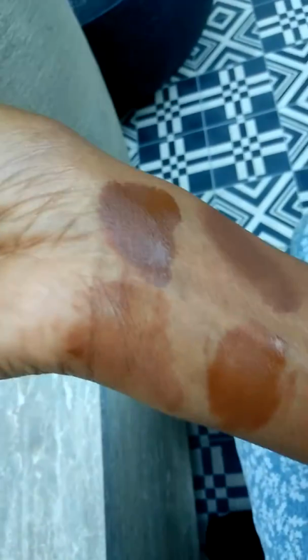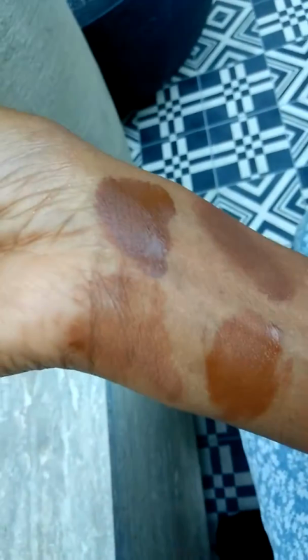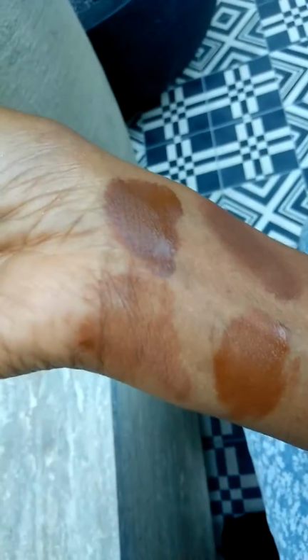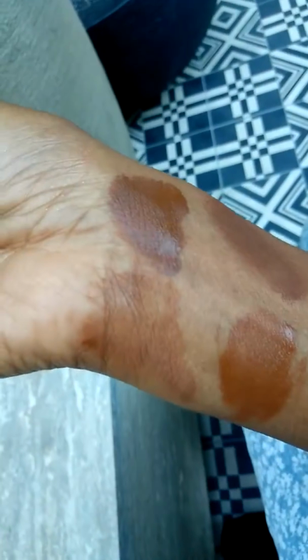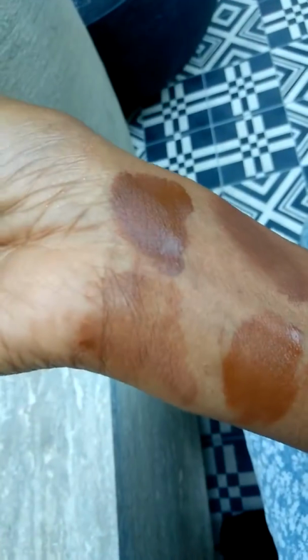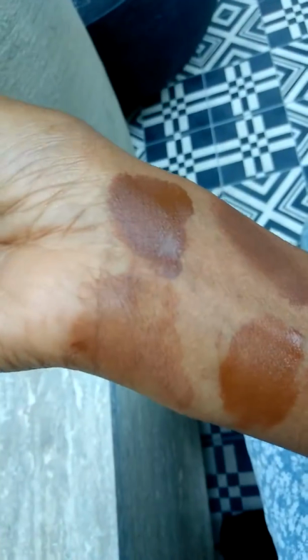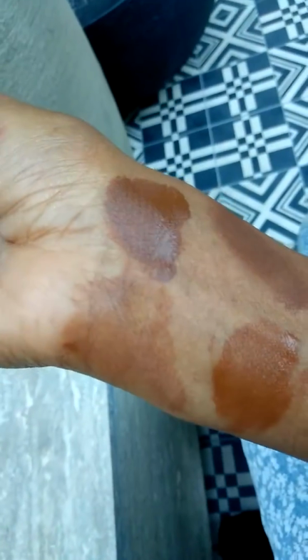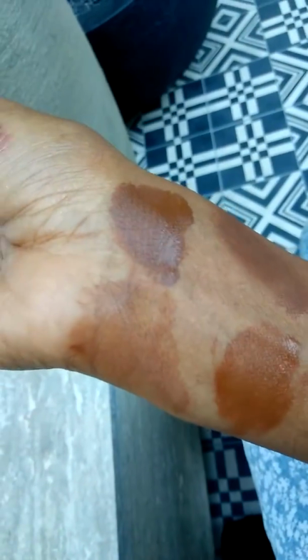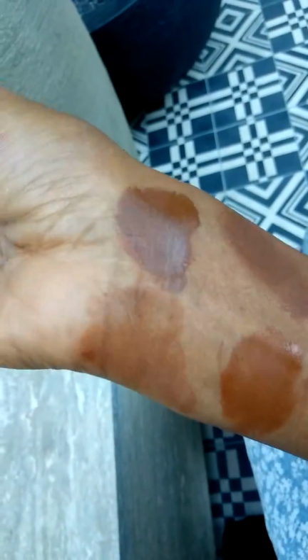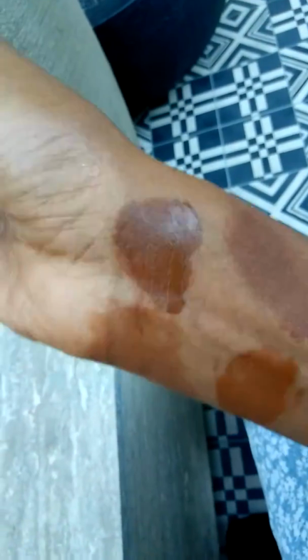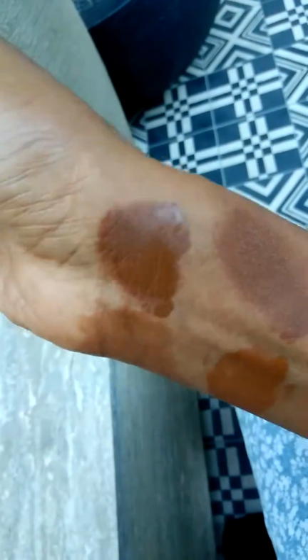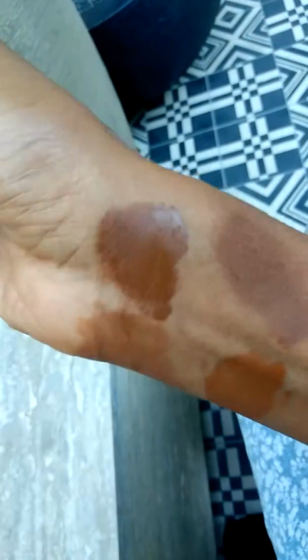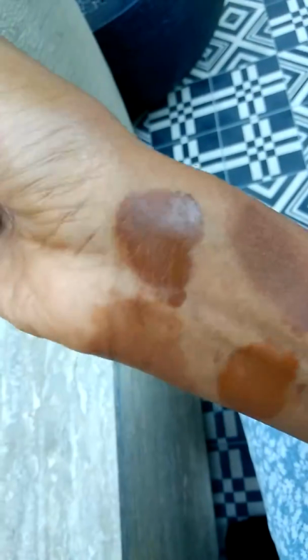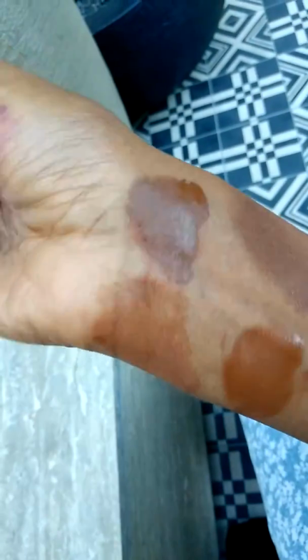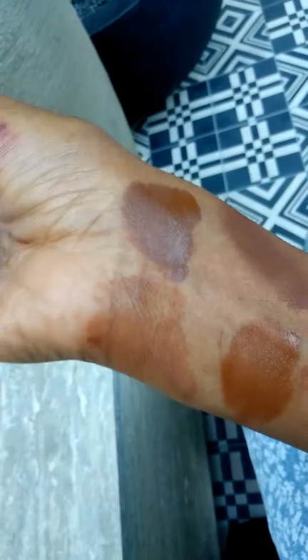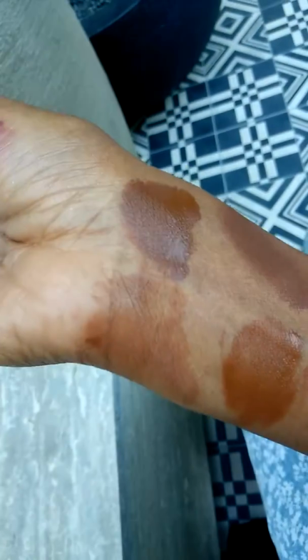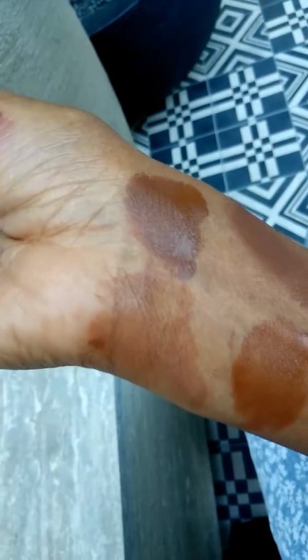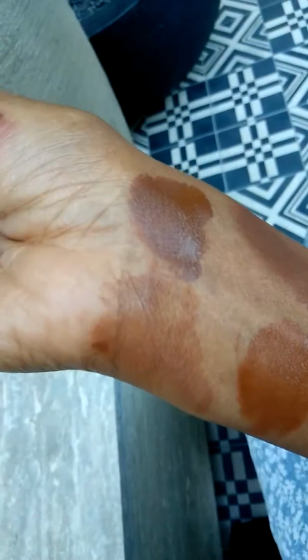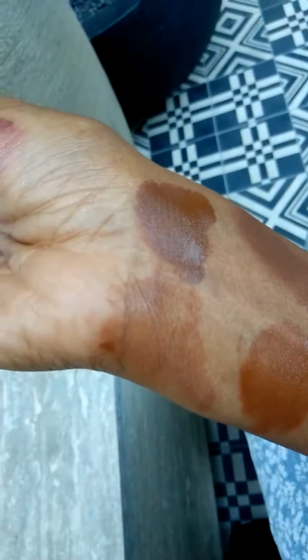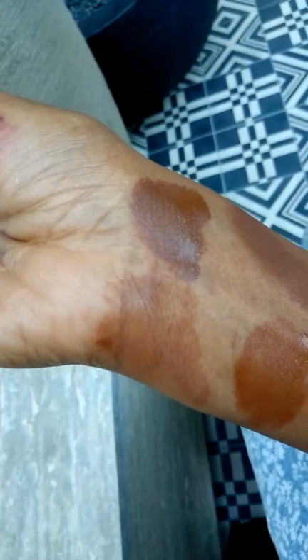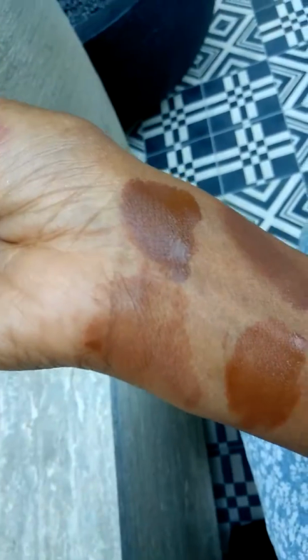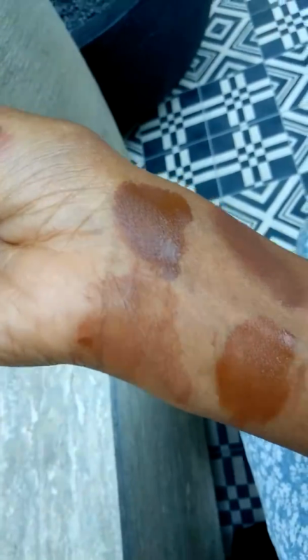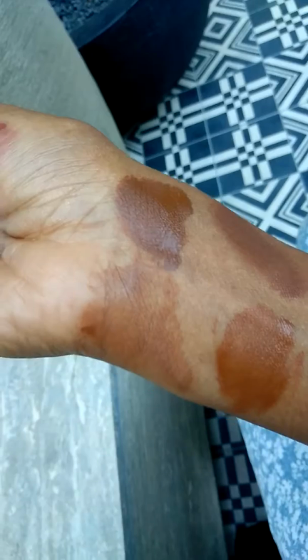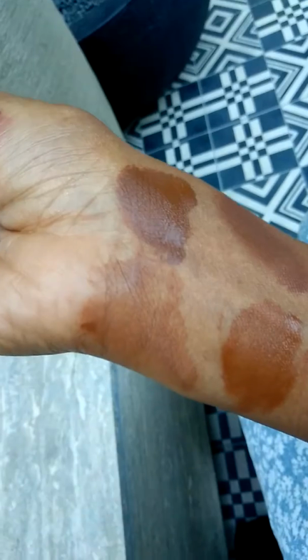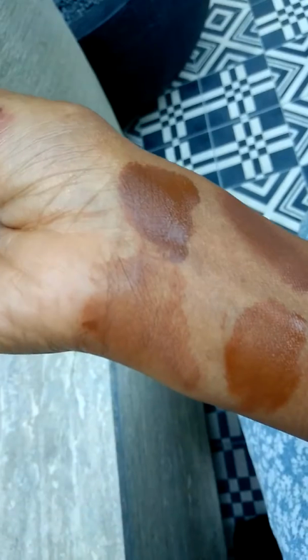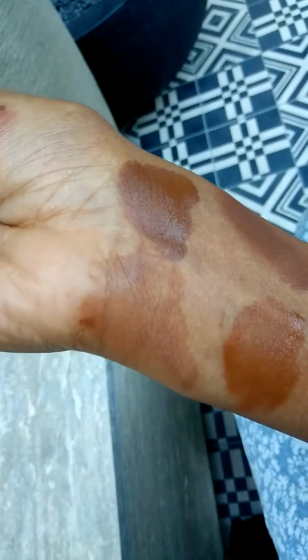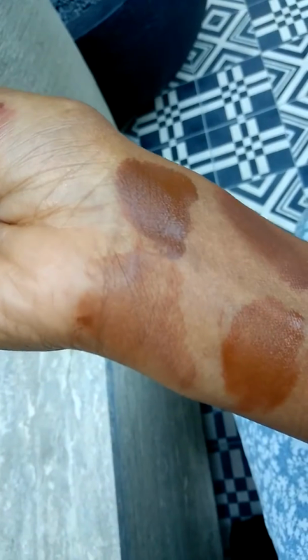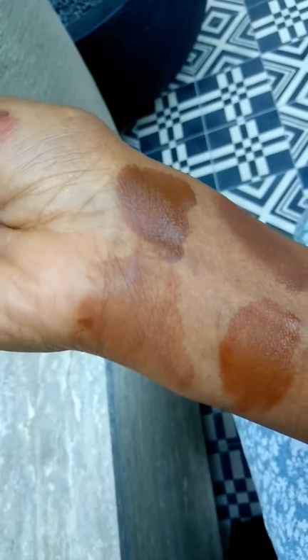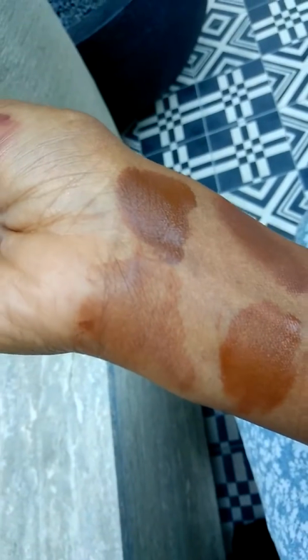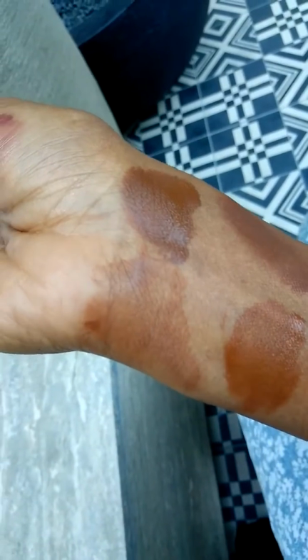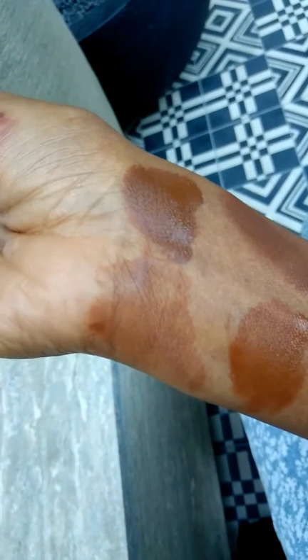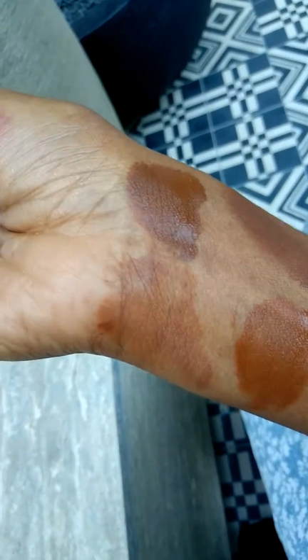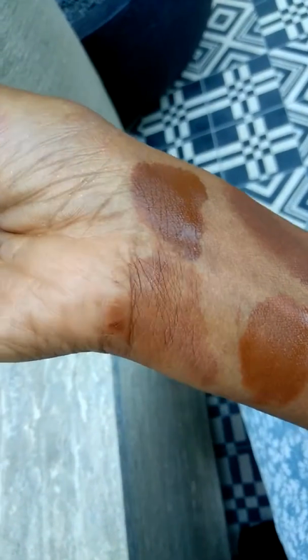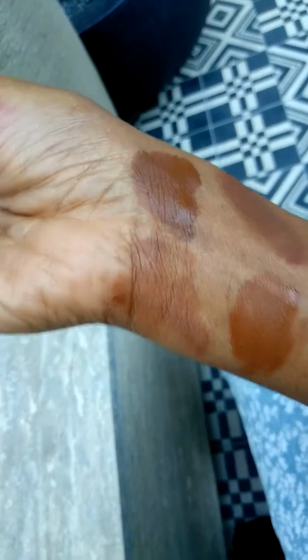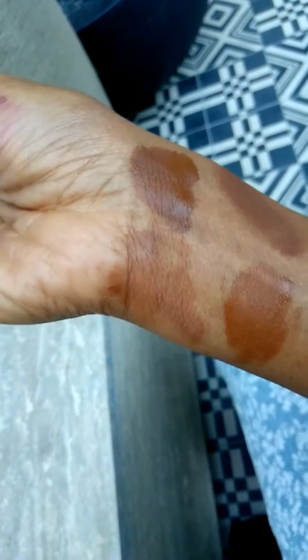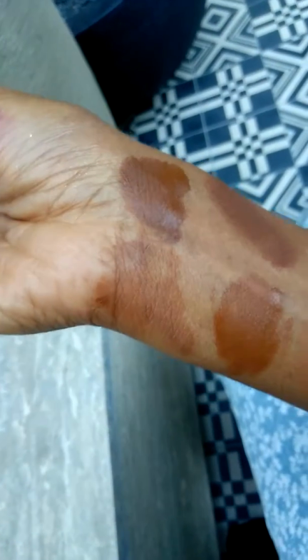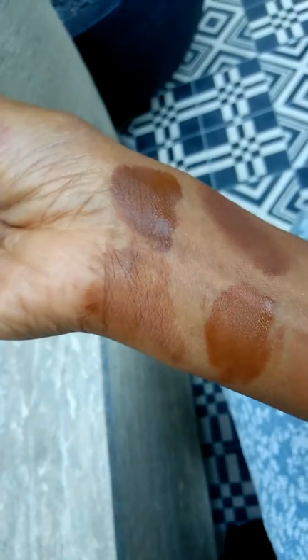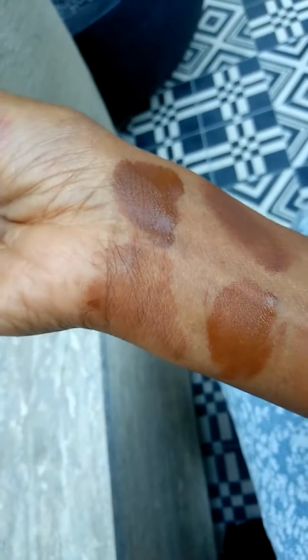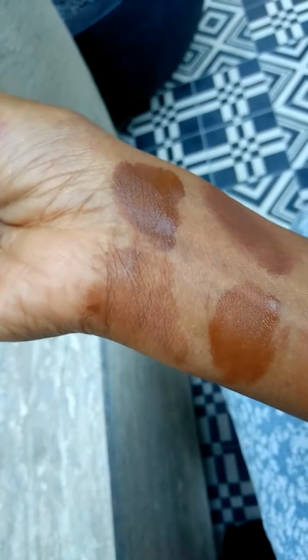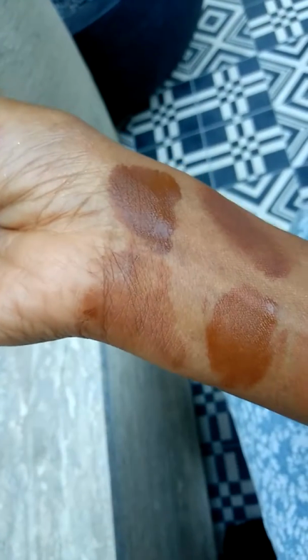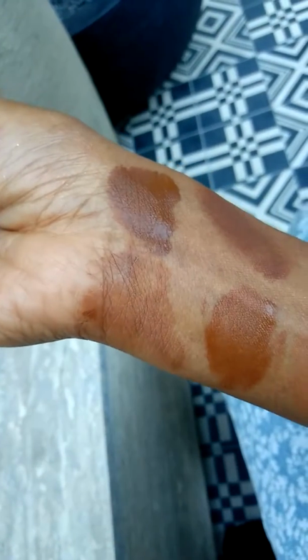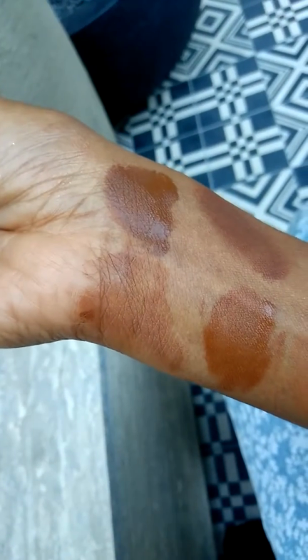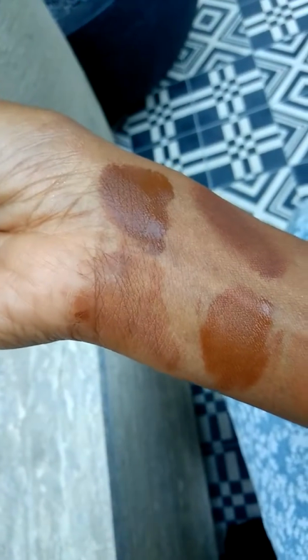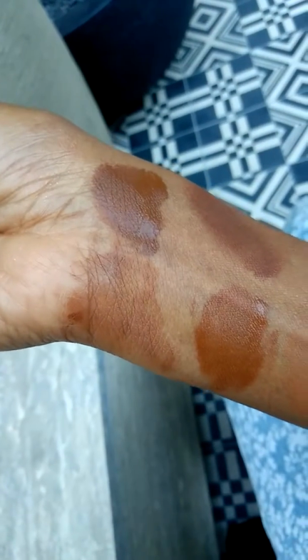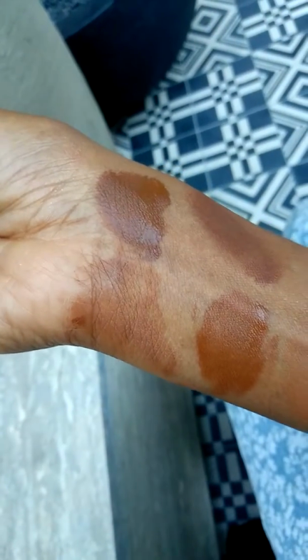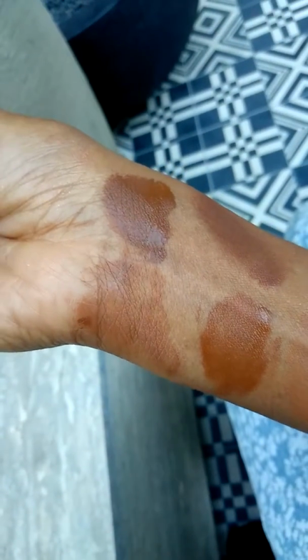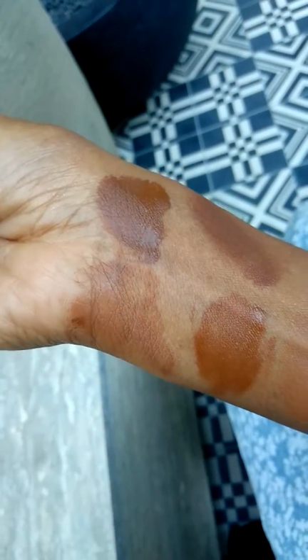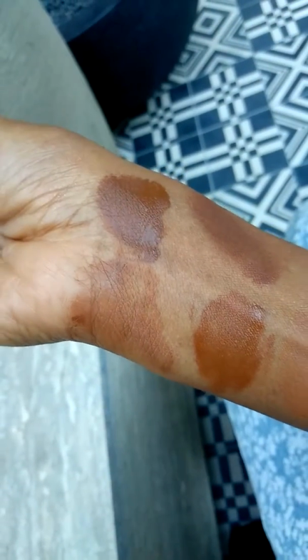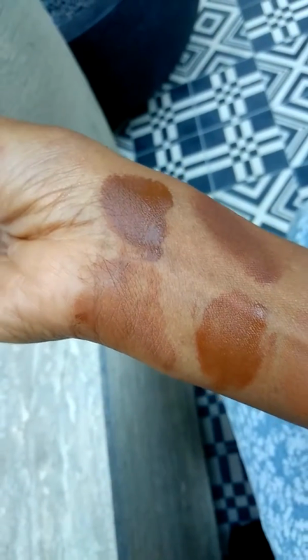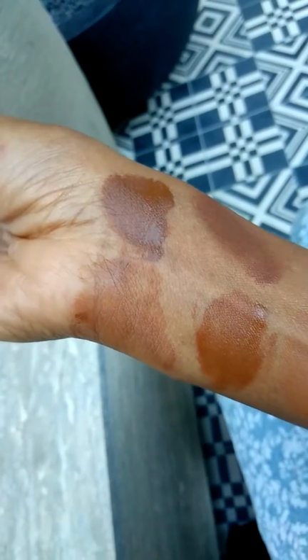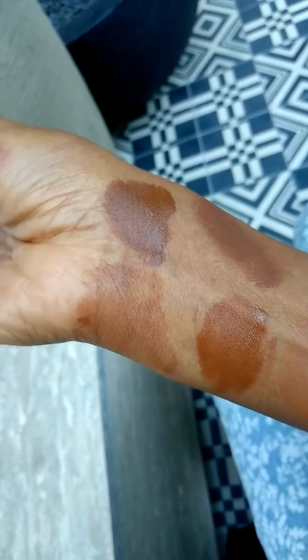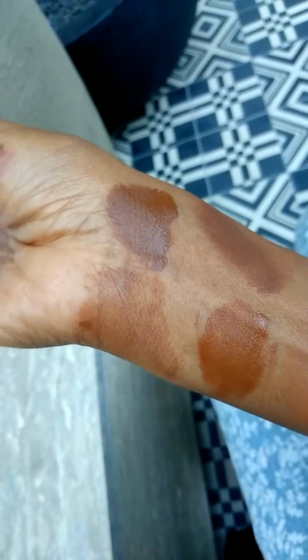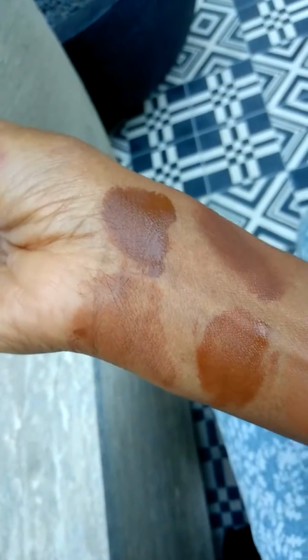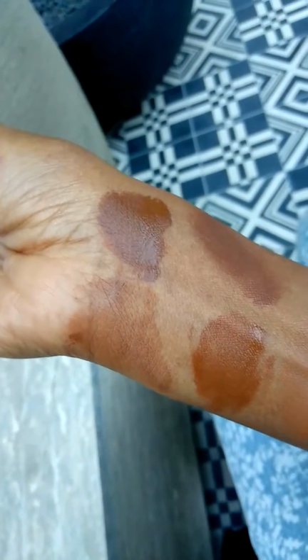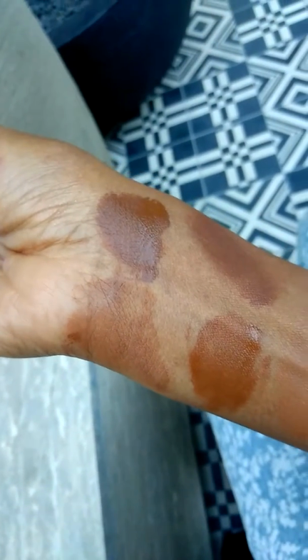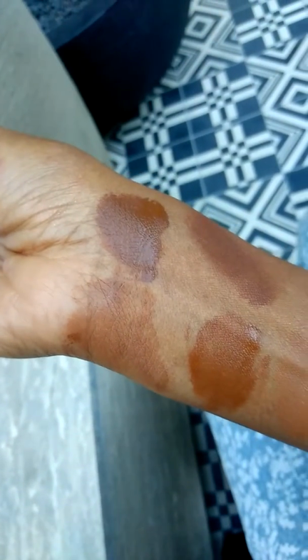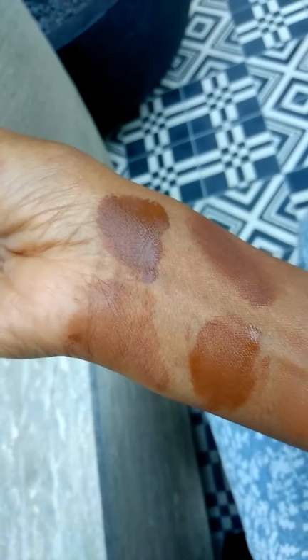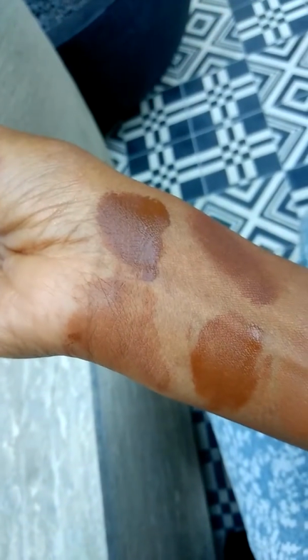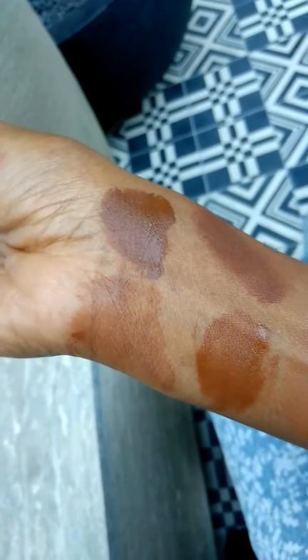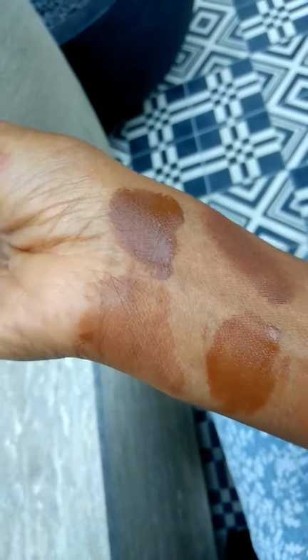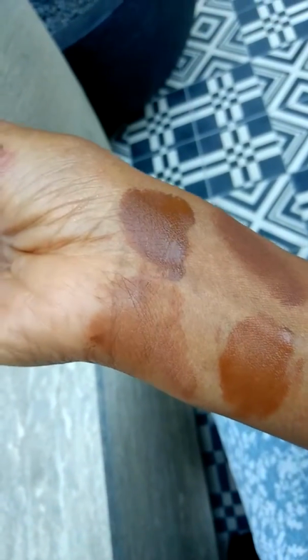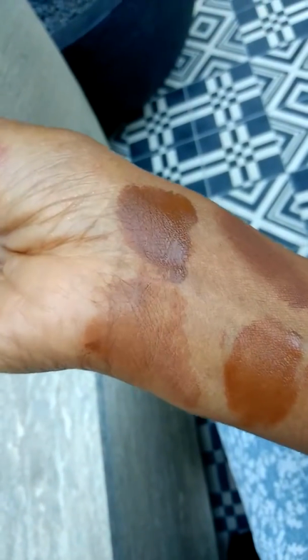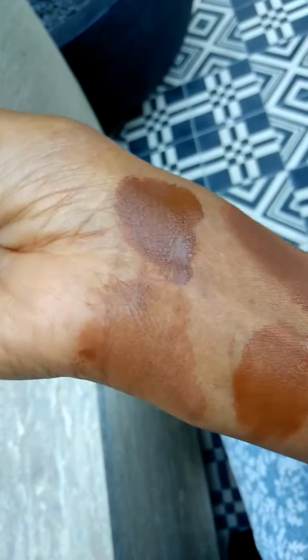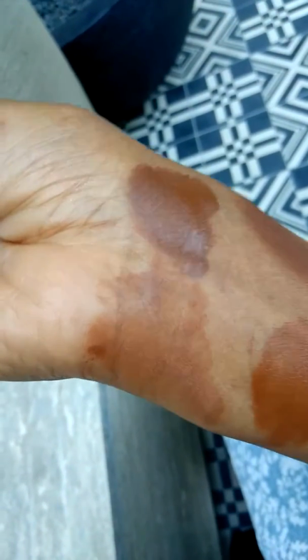I have smudged out these foundations so you can see the color a little bit more. These are all nourishing formulas for normal to dry skin.